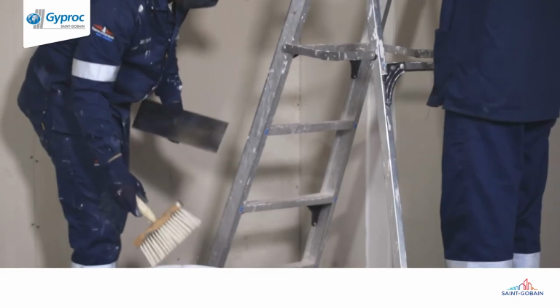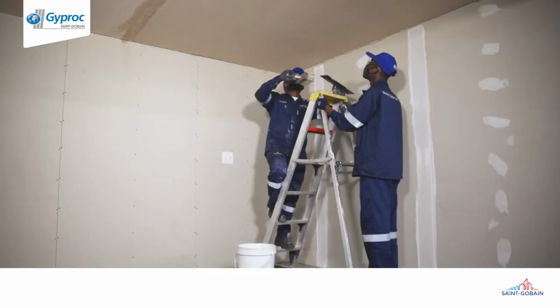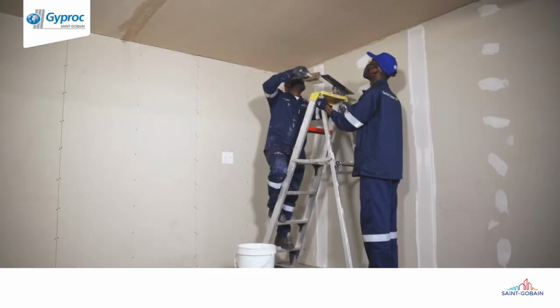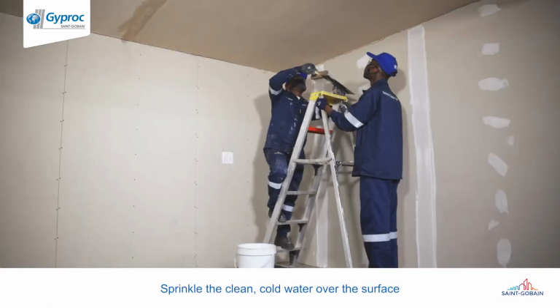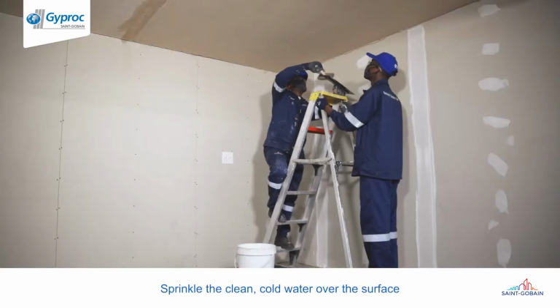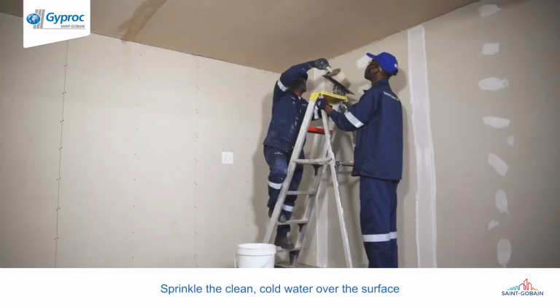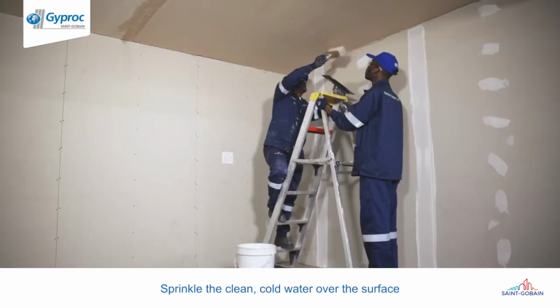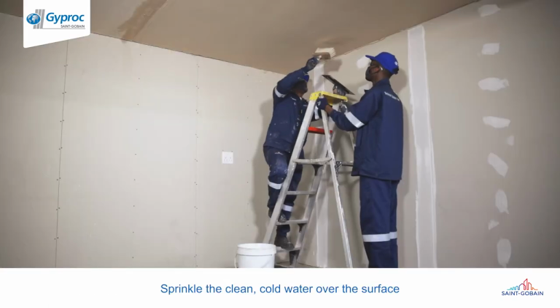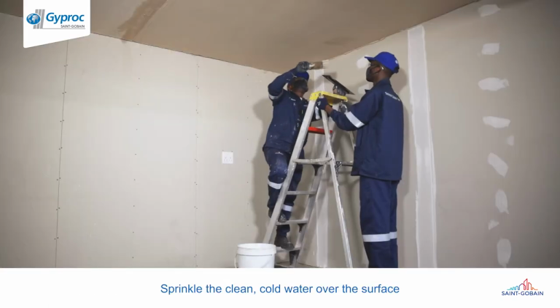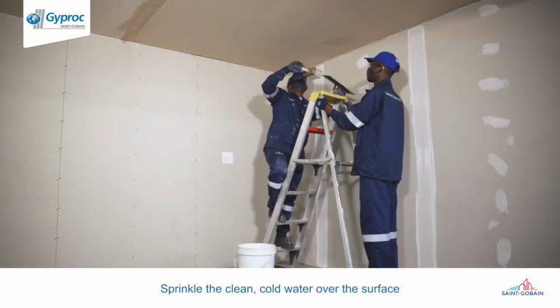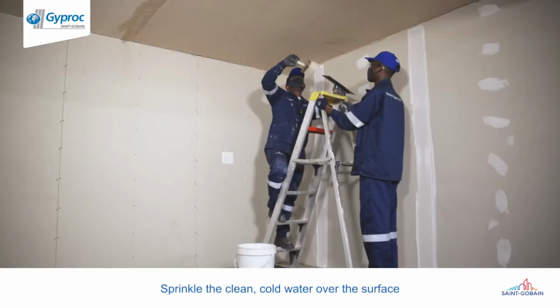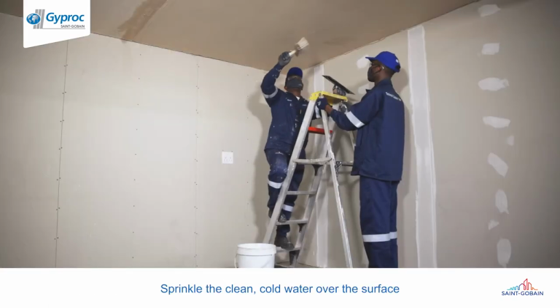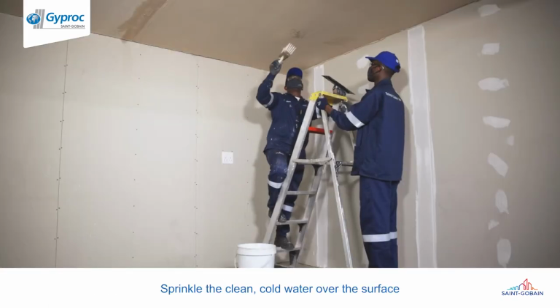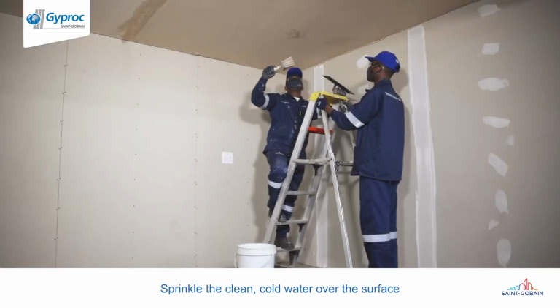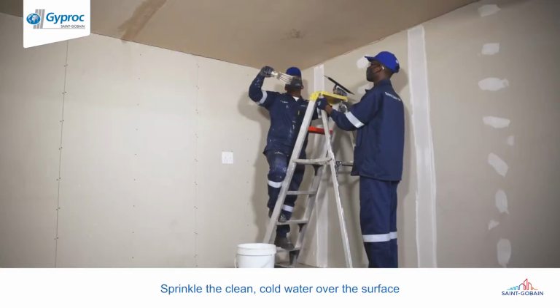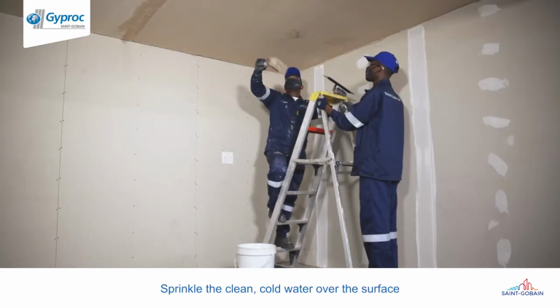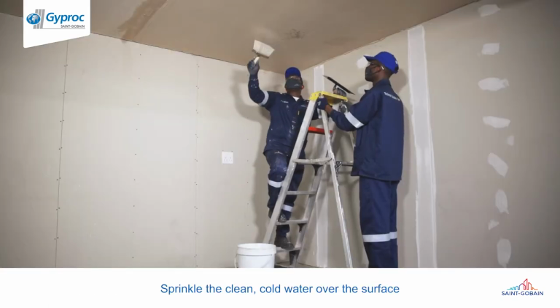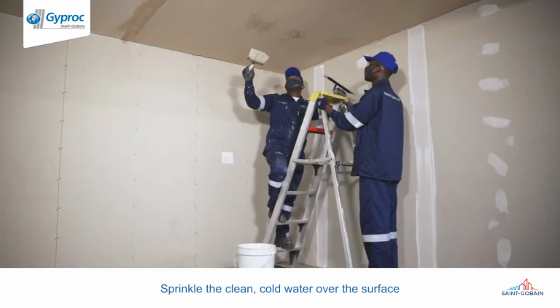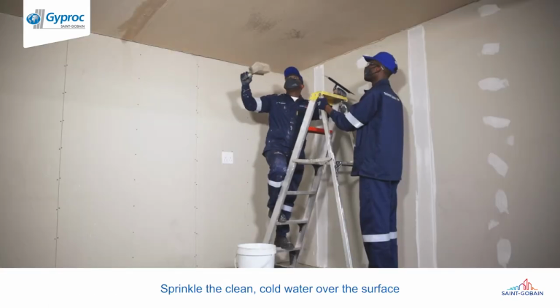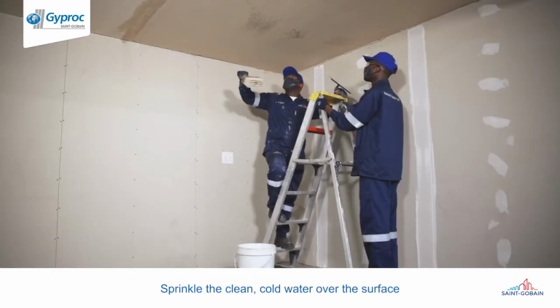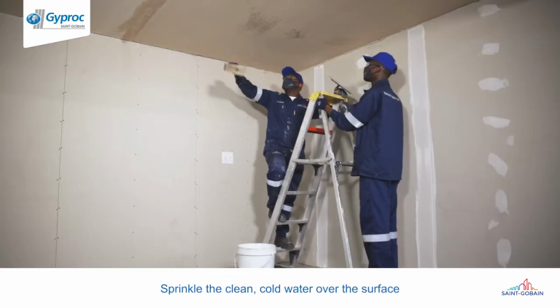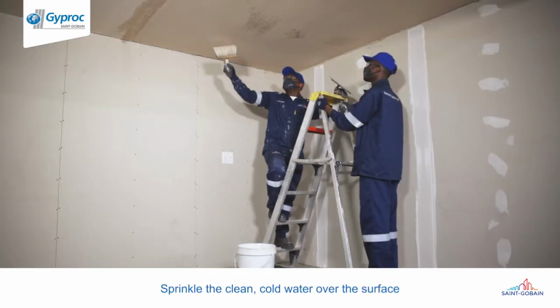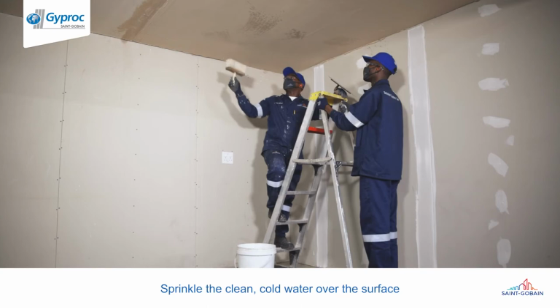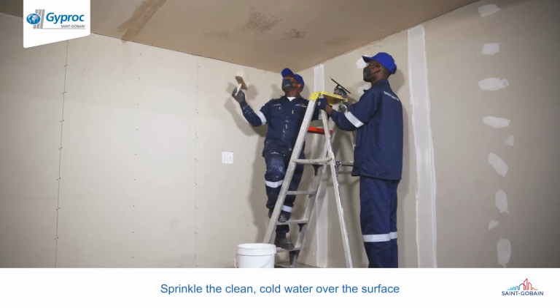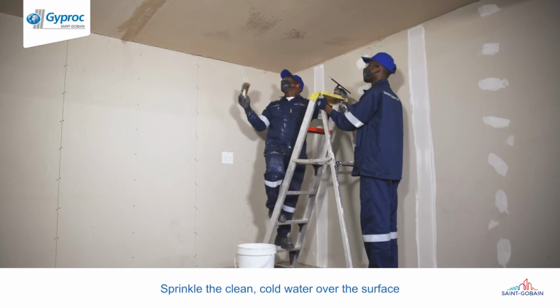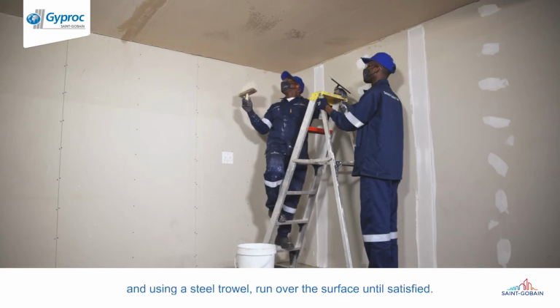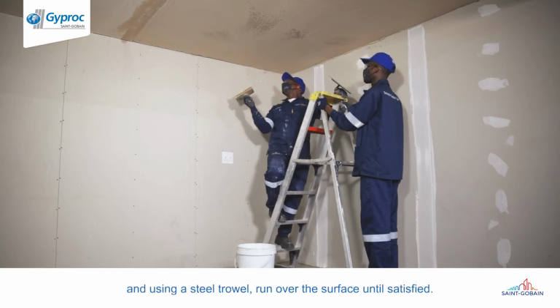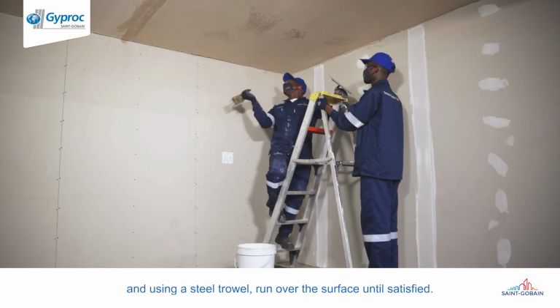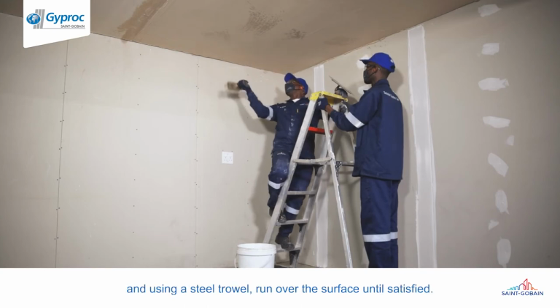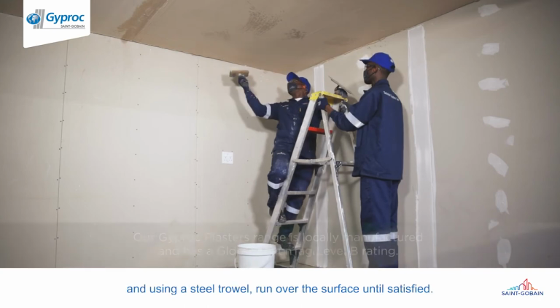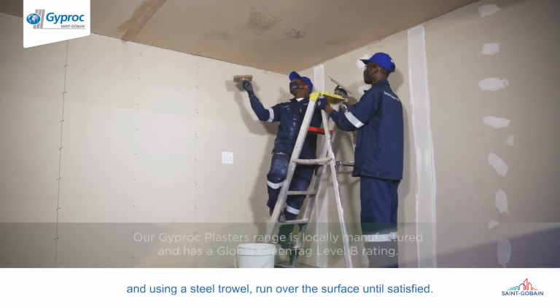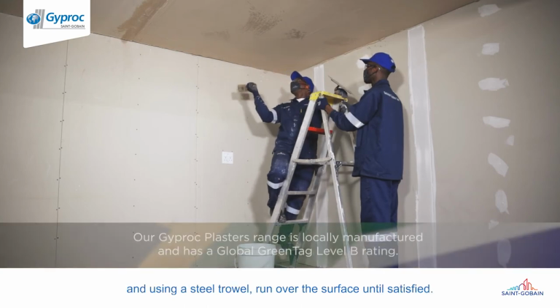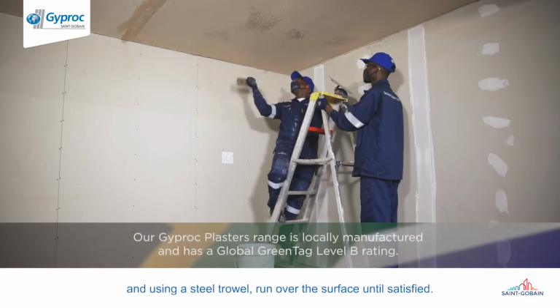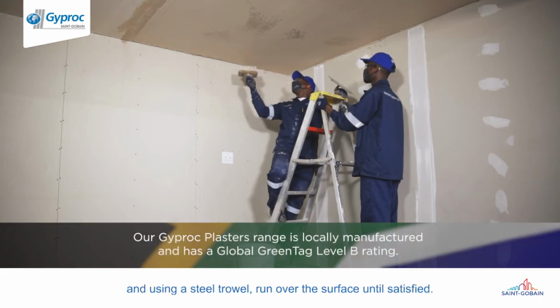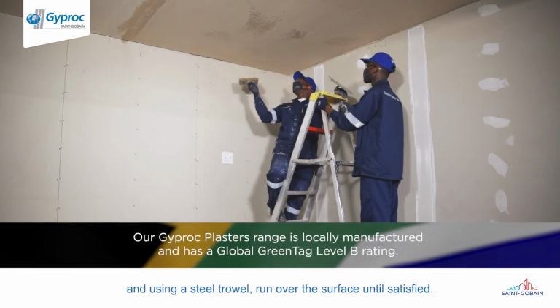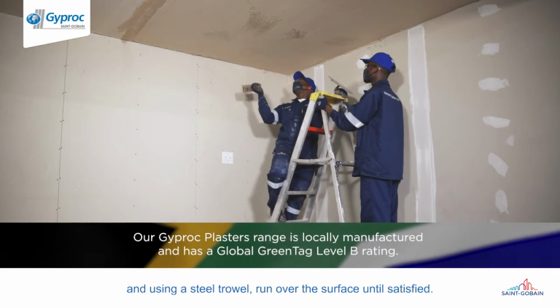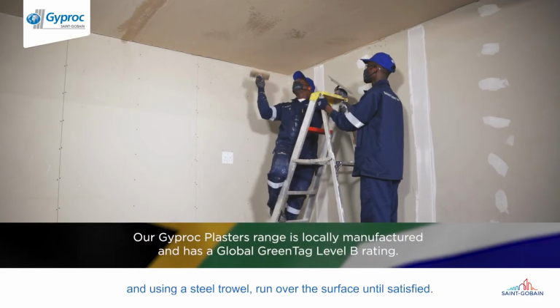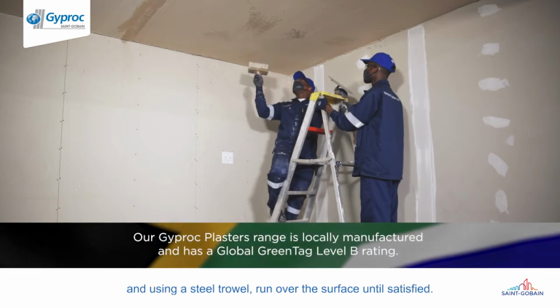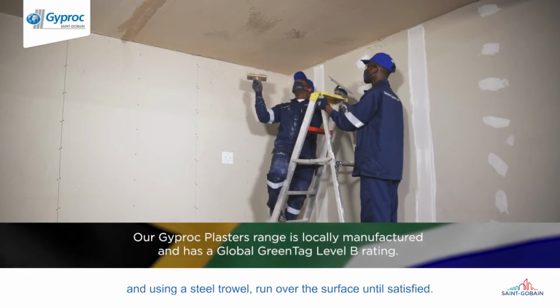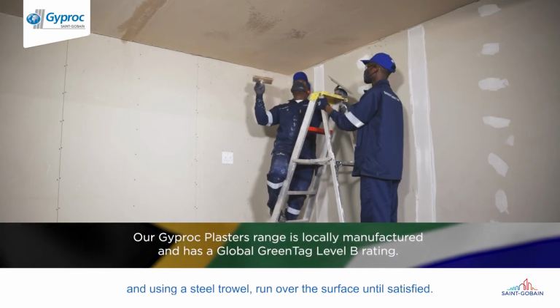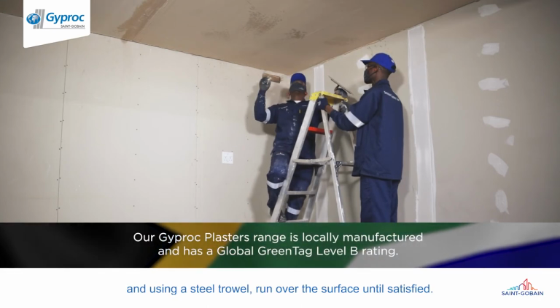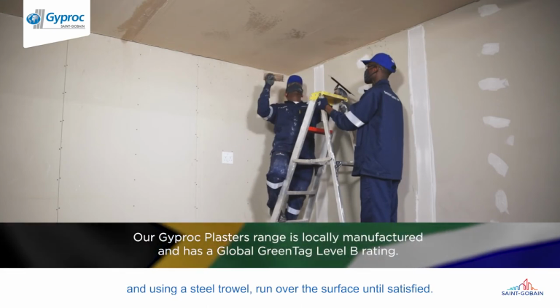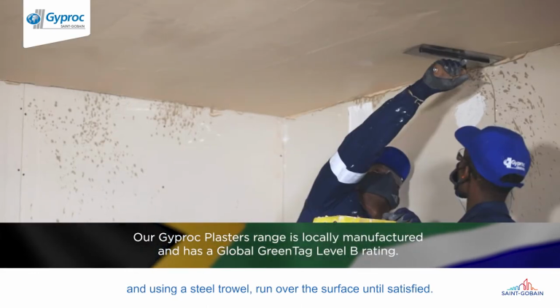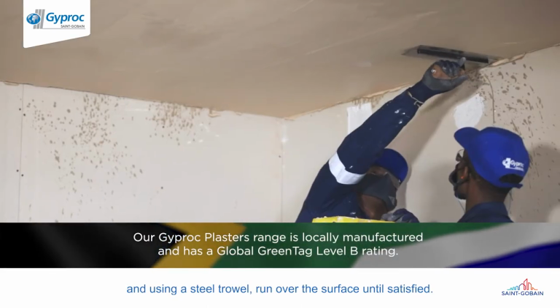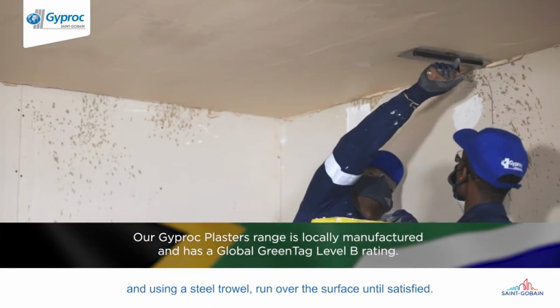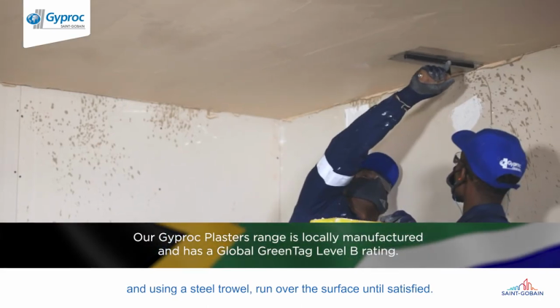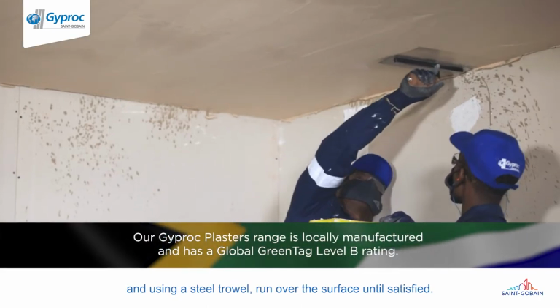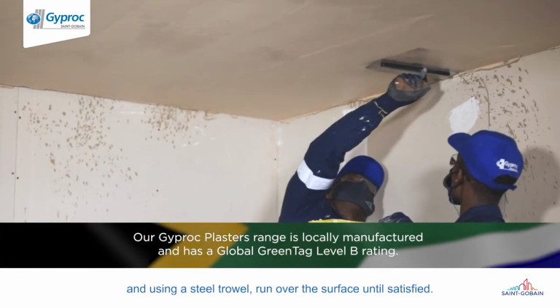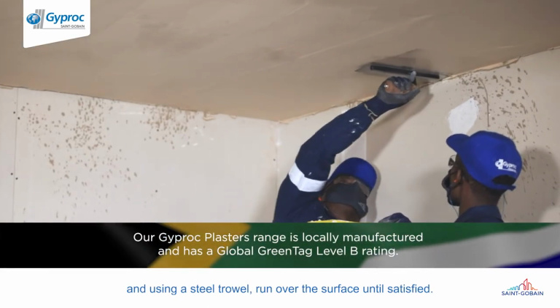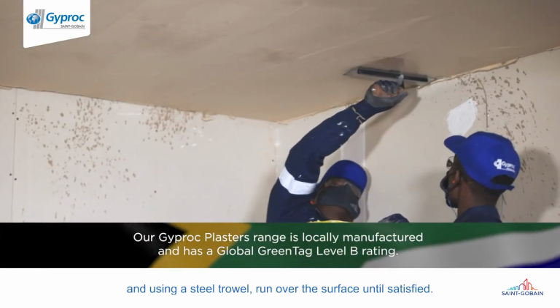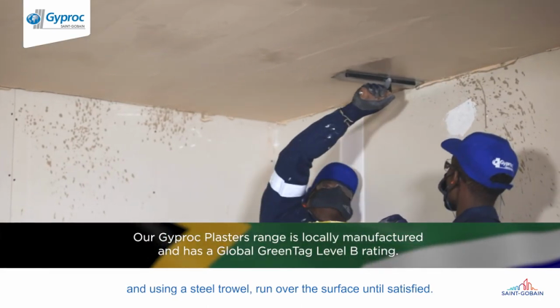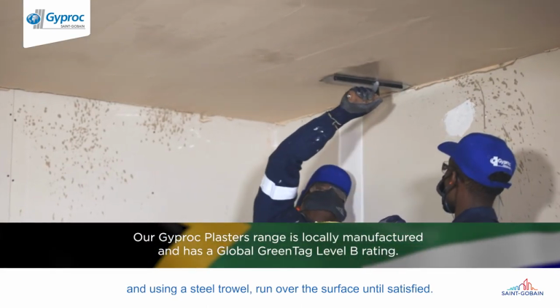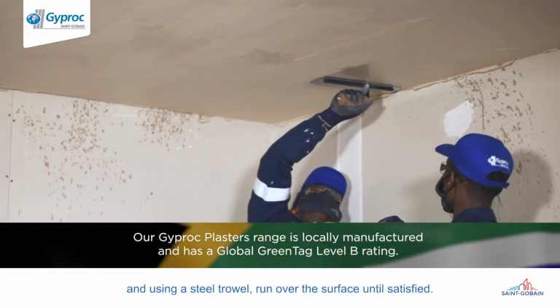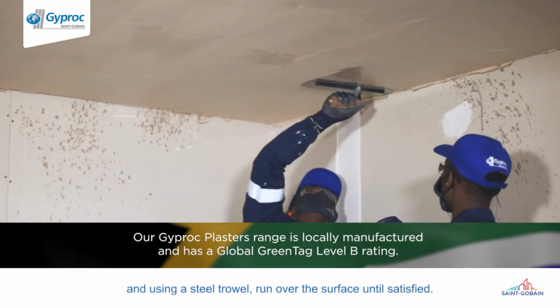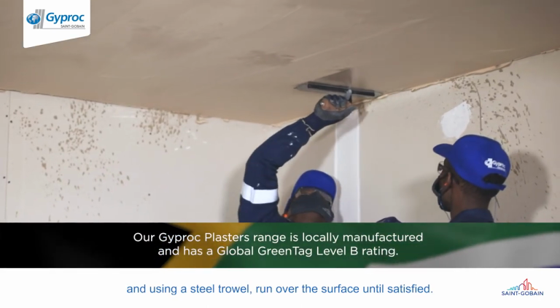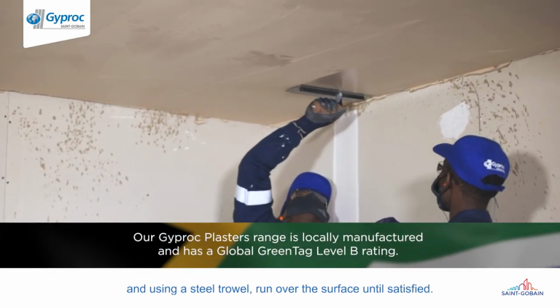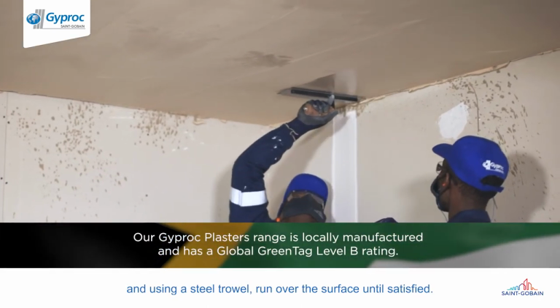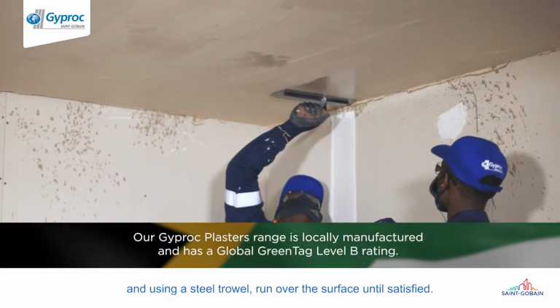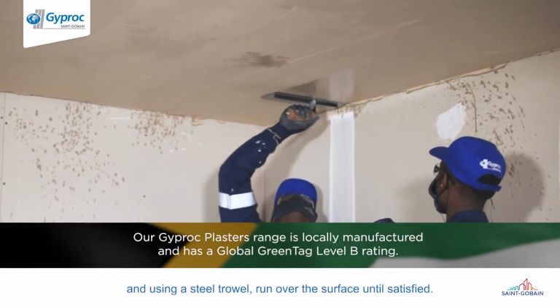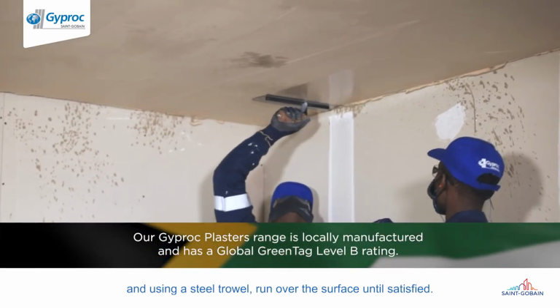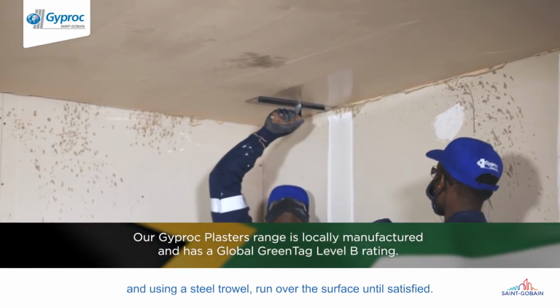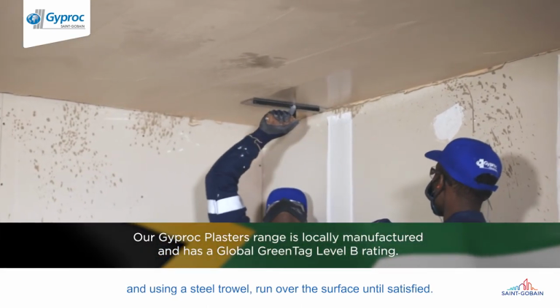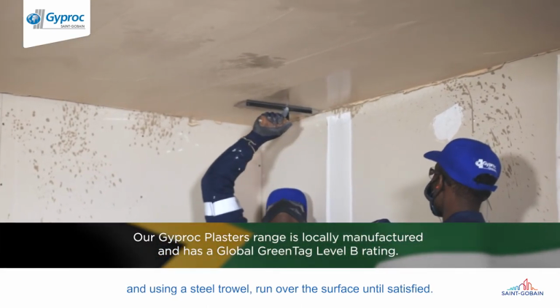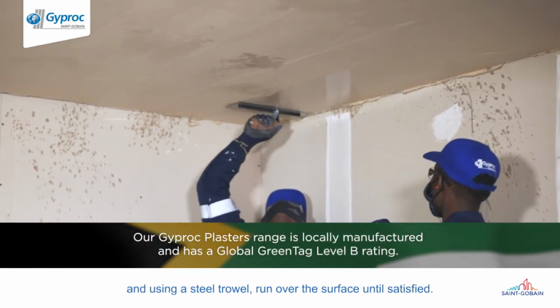Sprinkle the clean cold water over the surface and, using a steel trowel, run over the surface until satisfied.